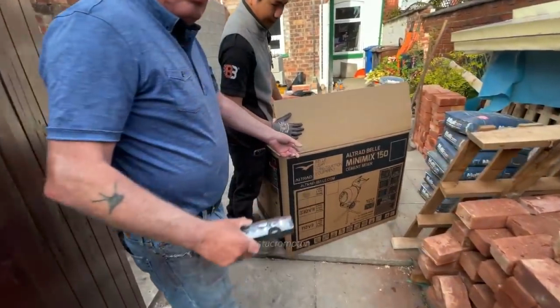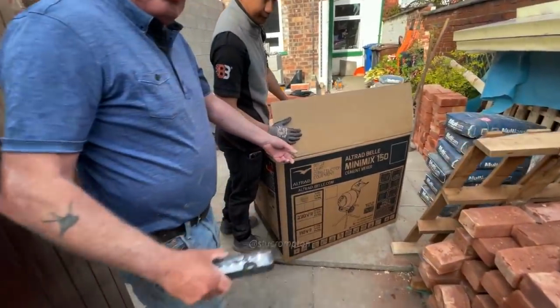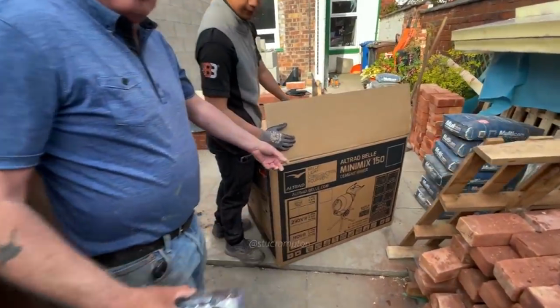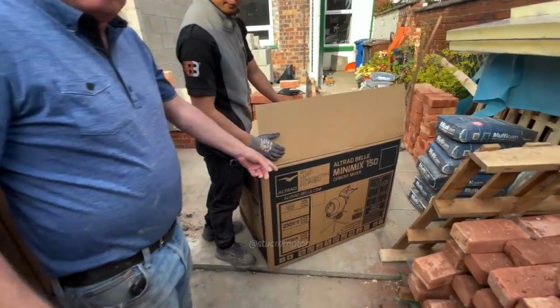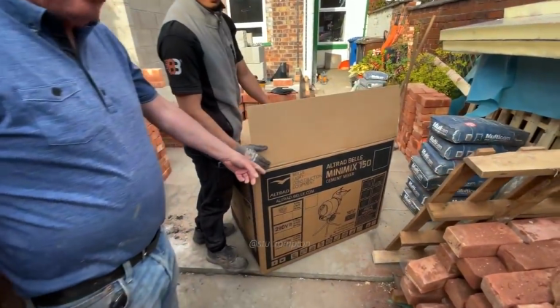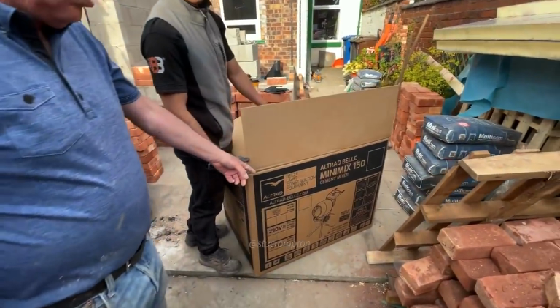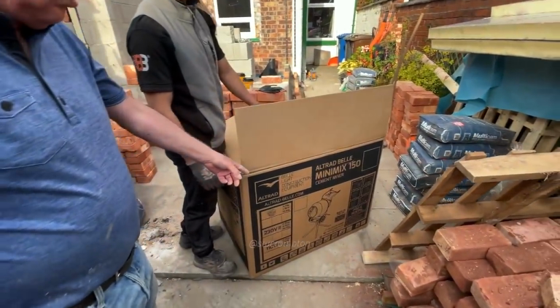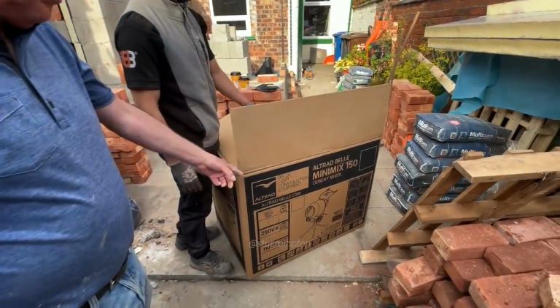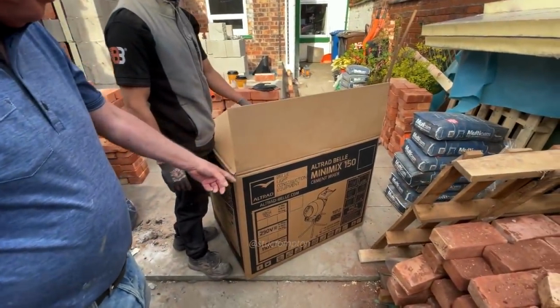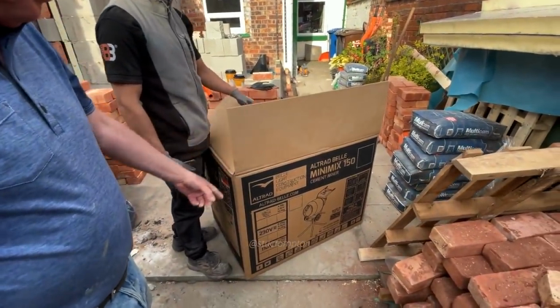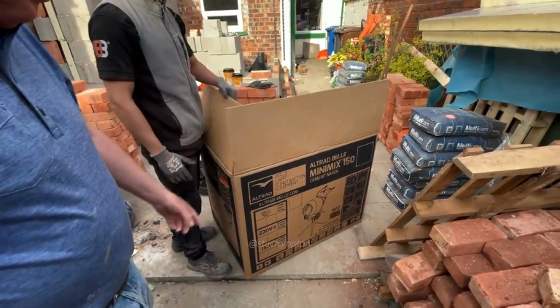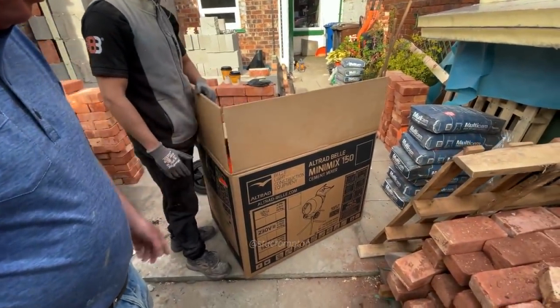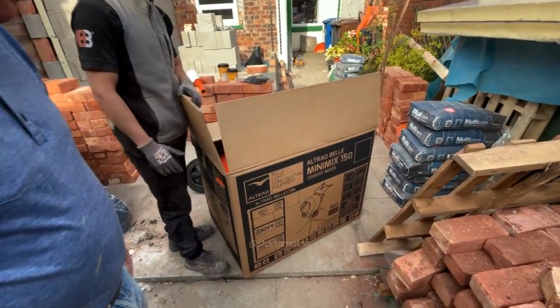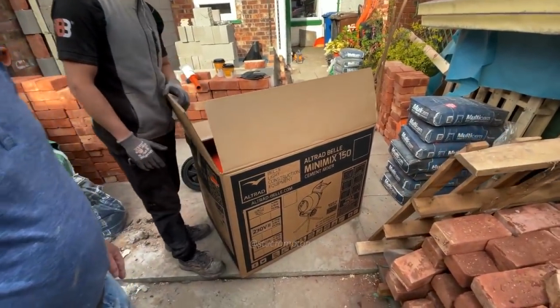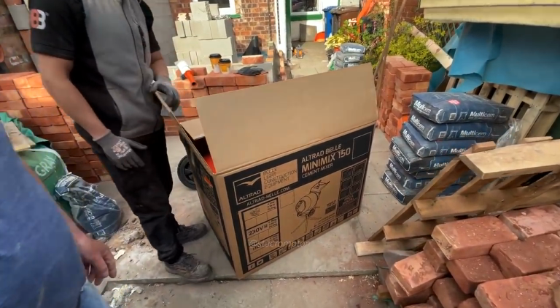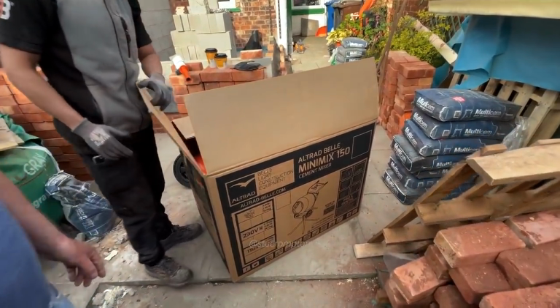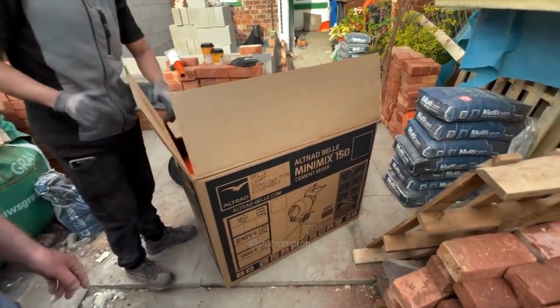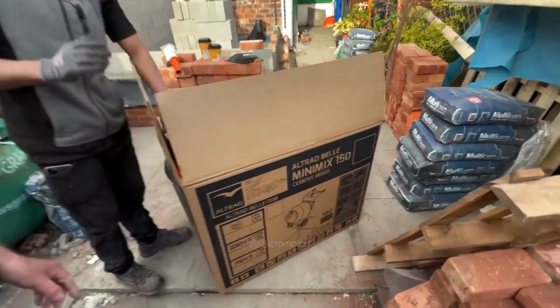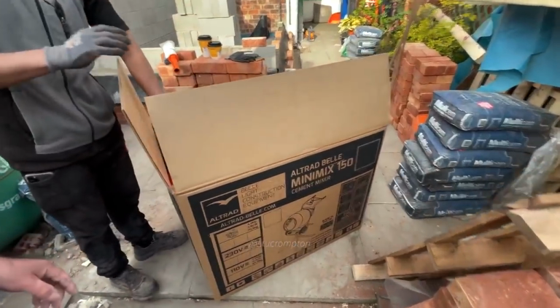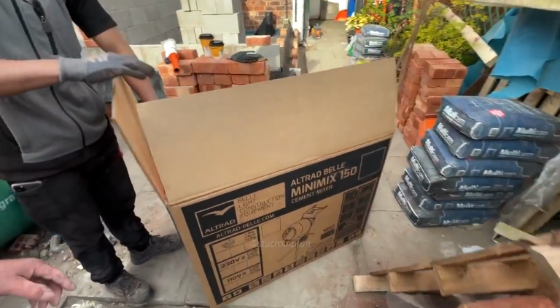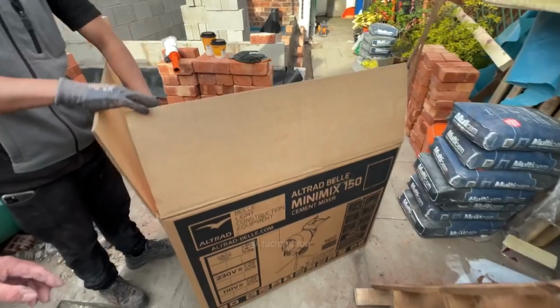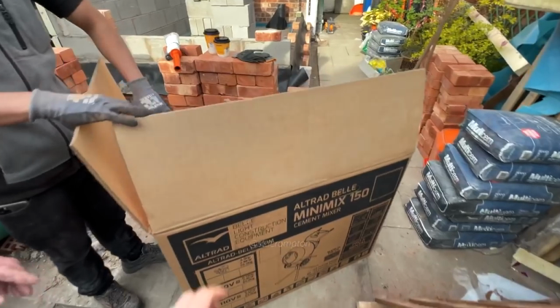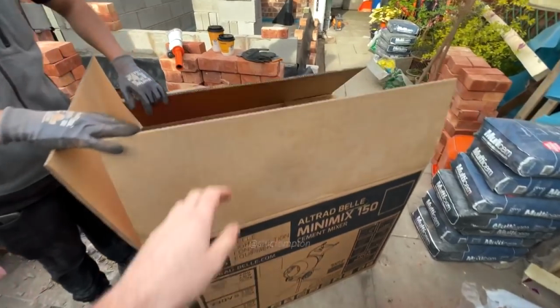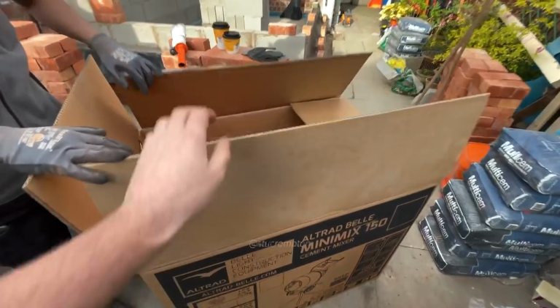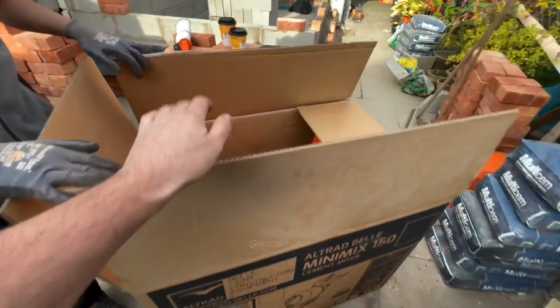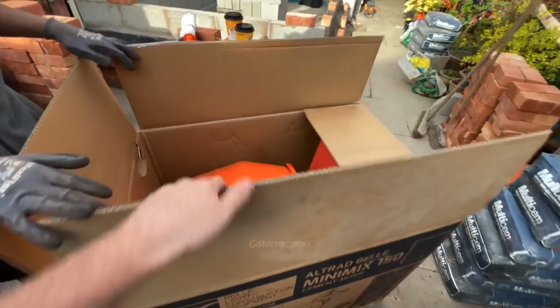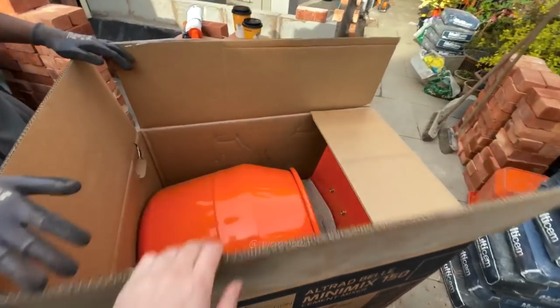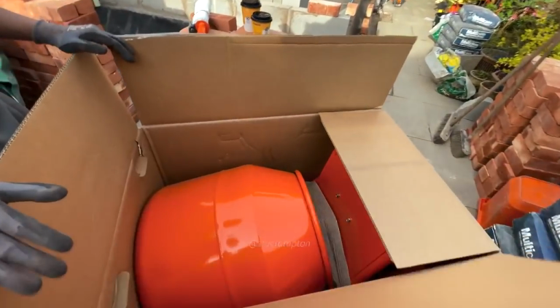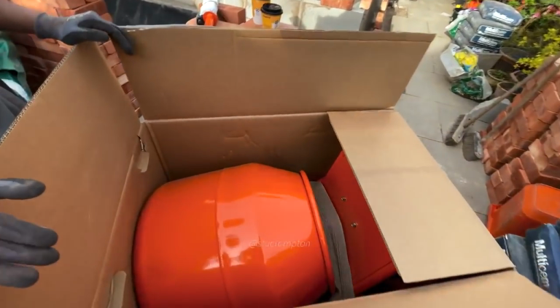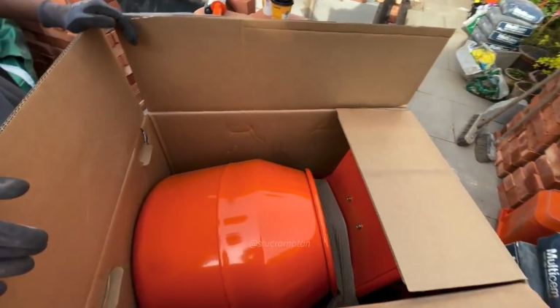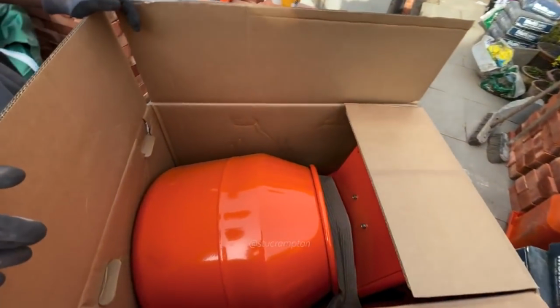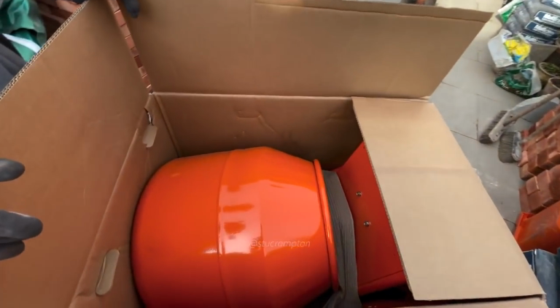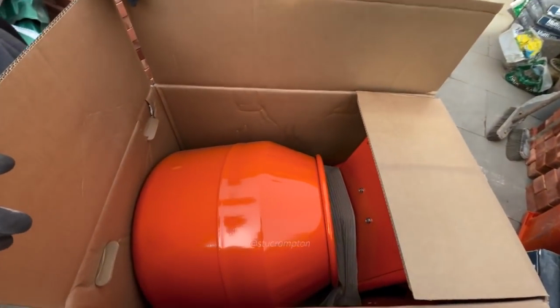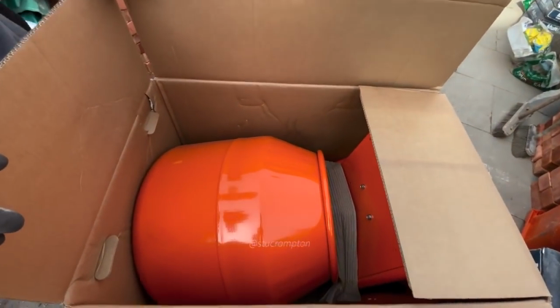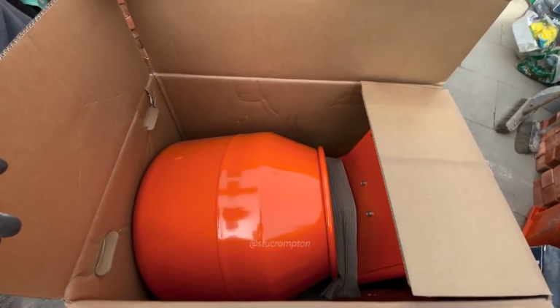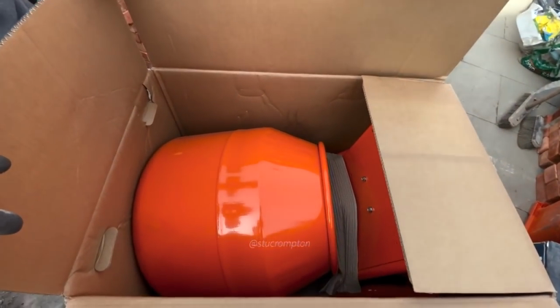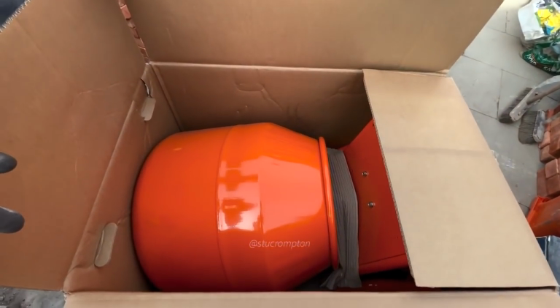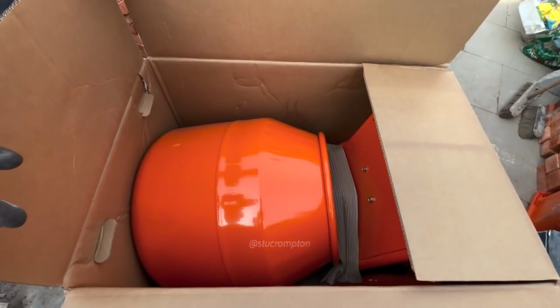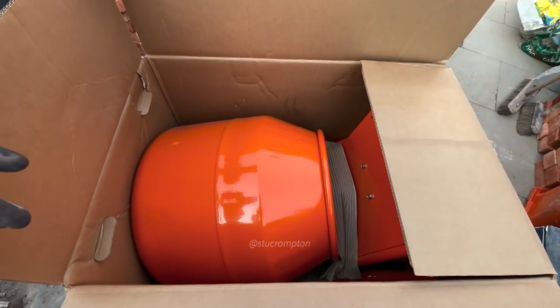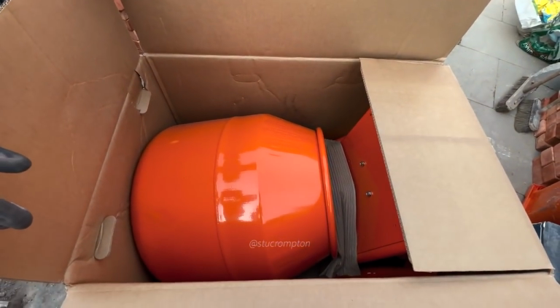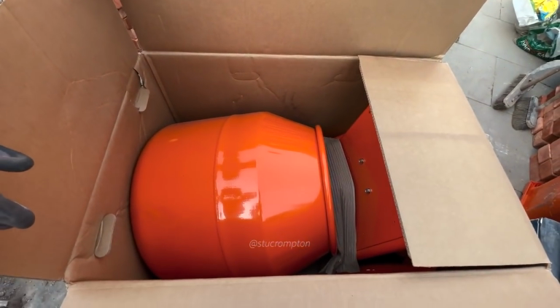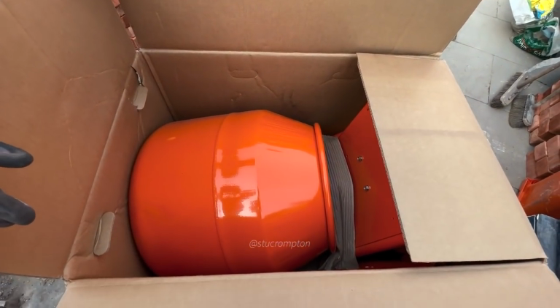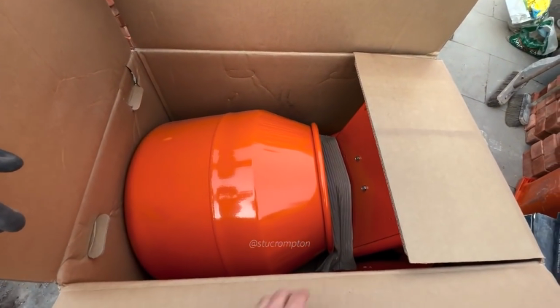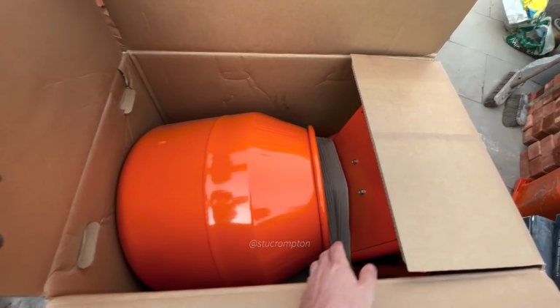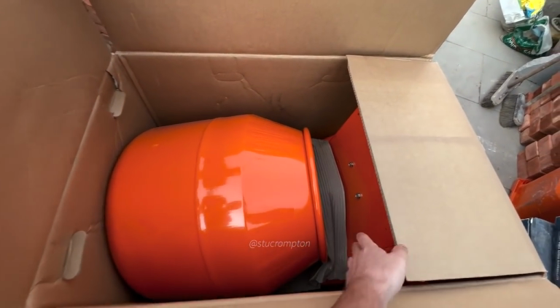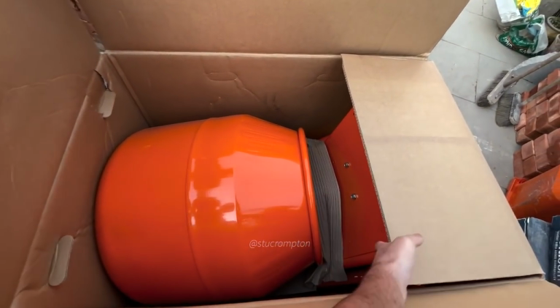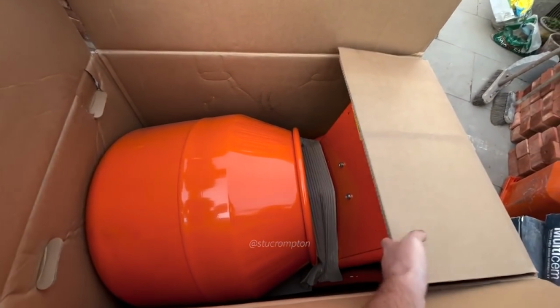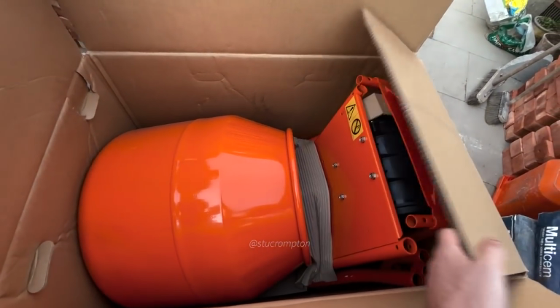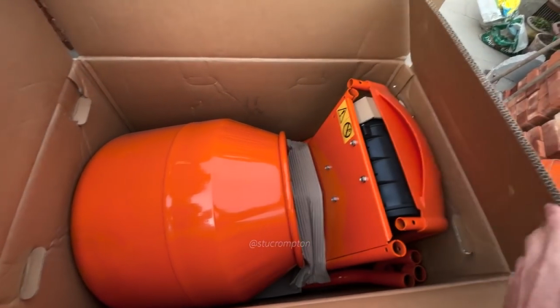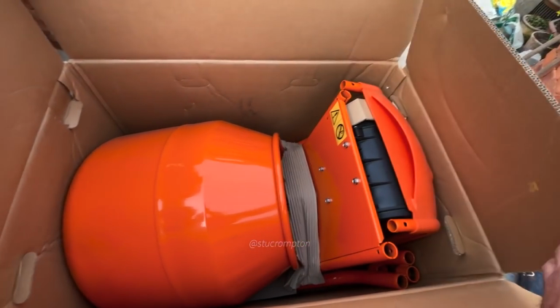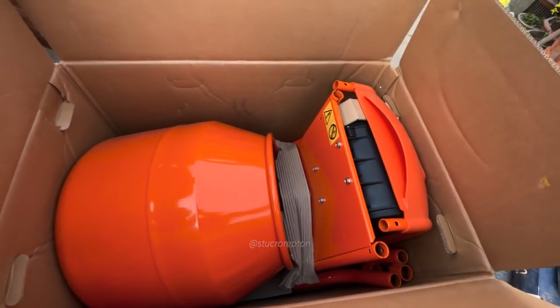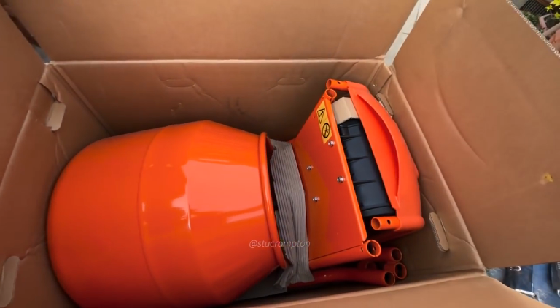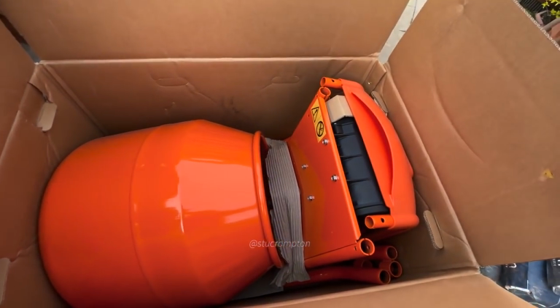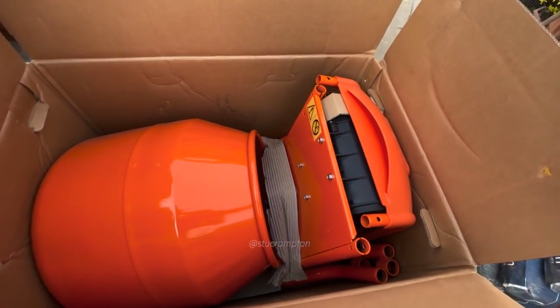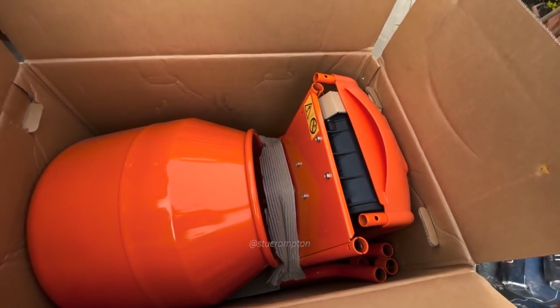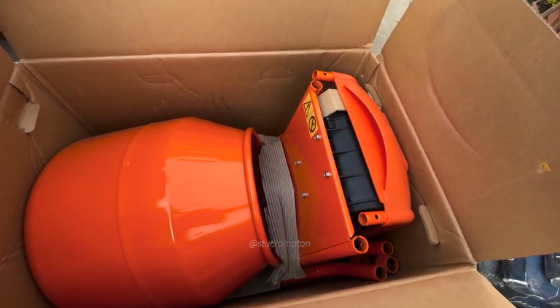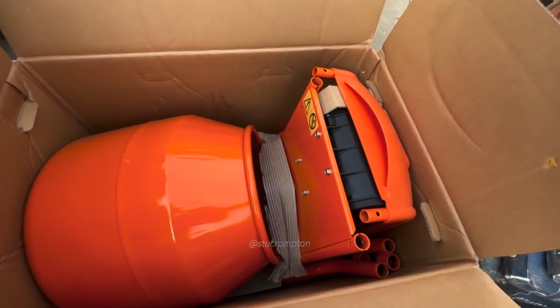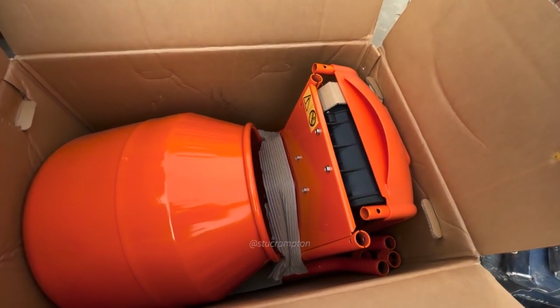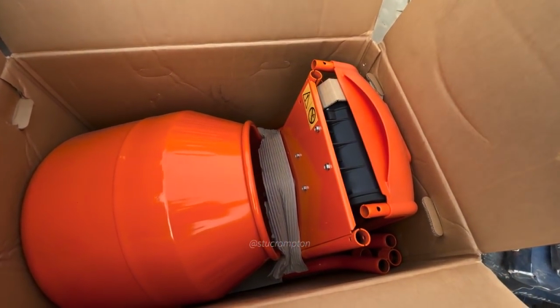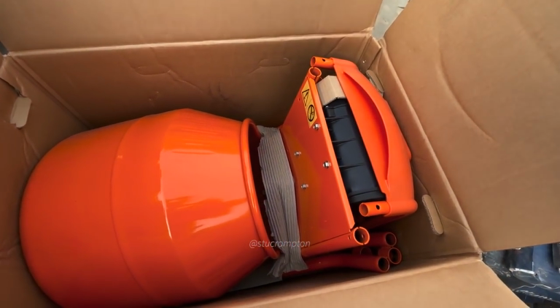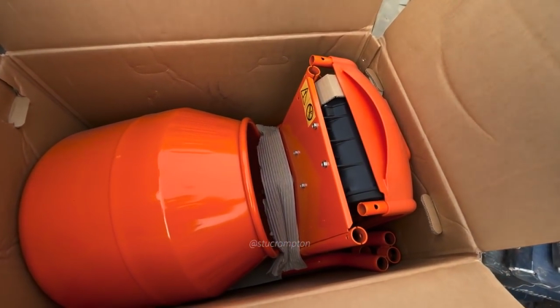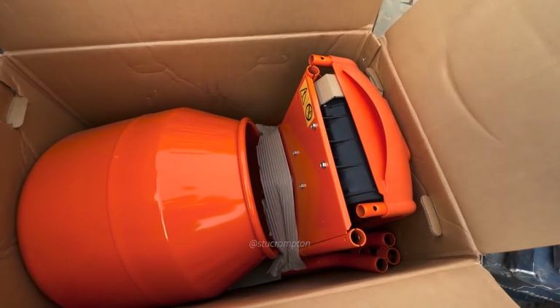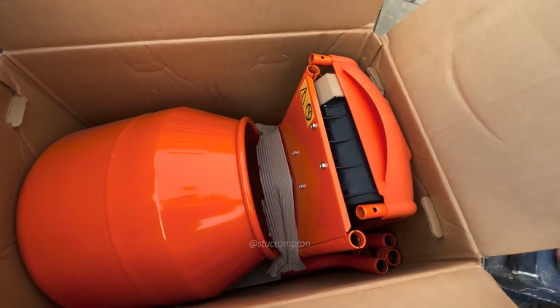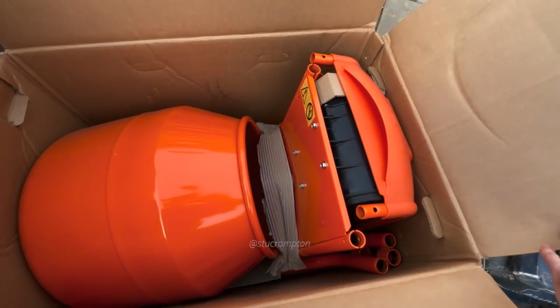Right, got a new mixer. New mixer day — Monday morning. Belting. Let's set our Bell Mini mixer up.